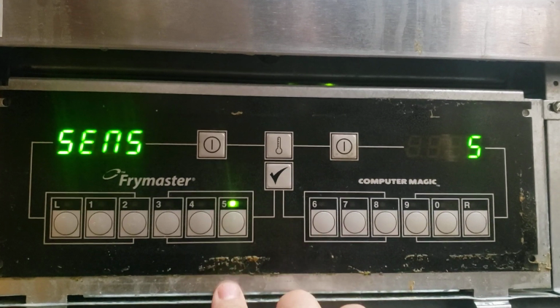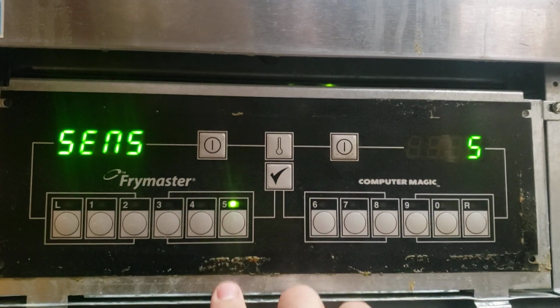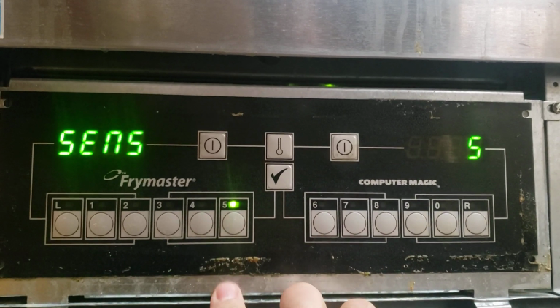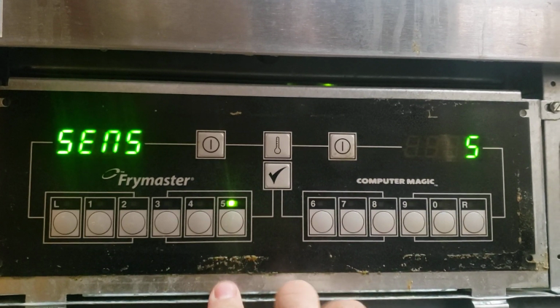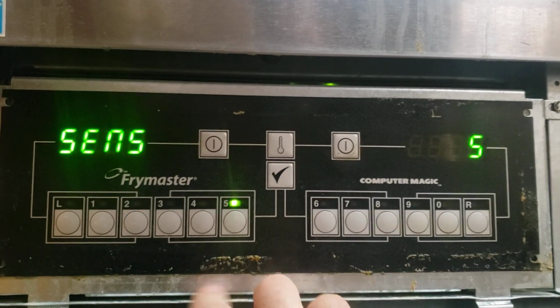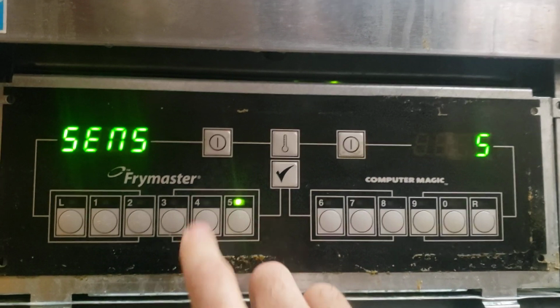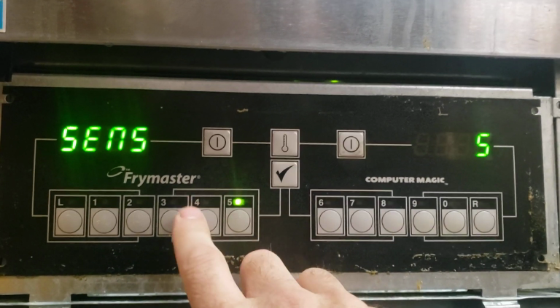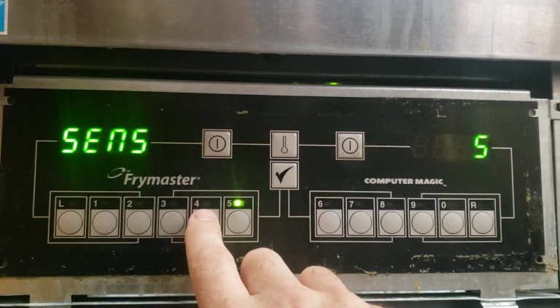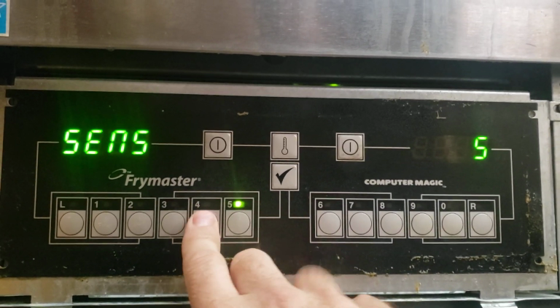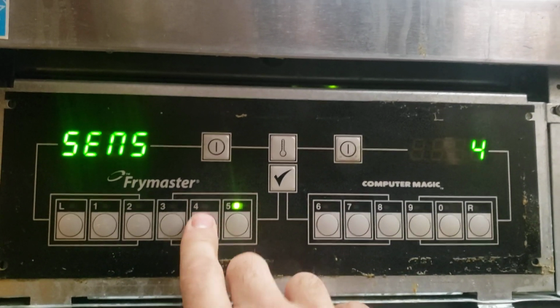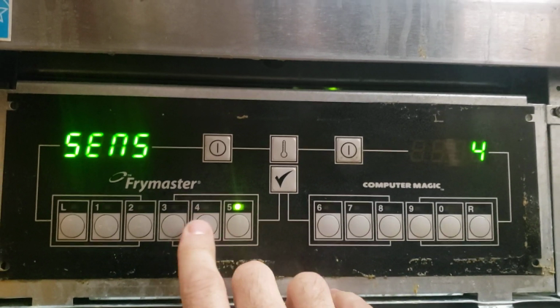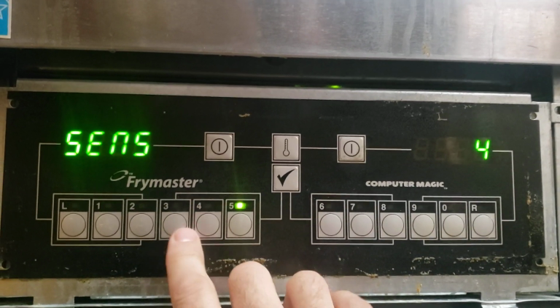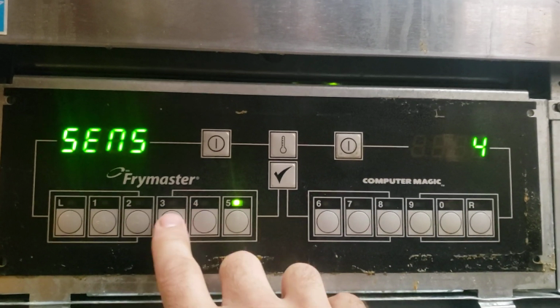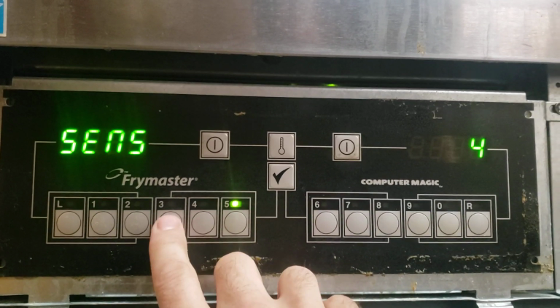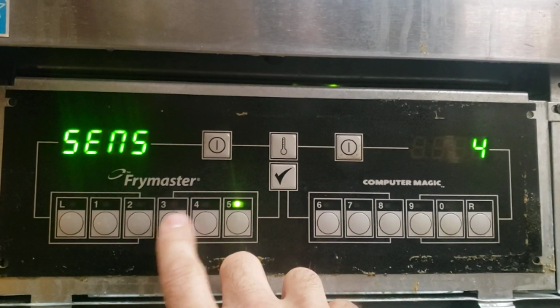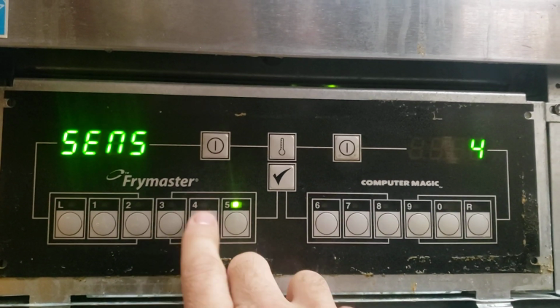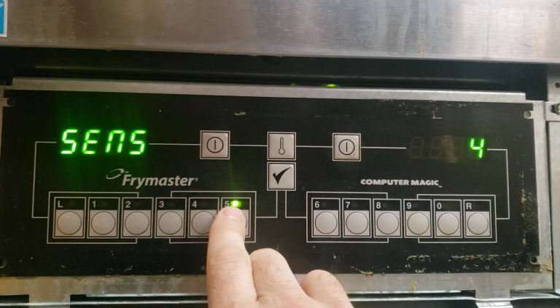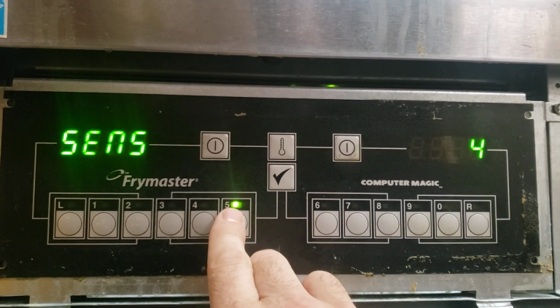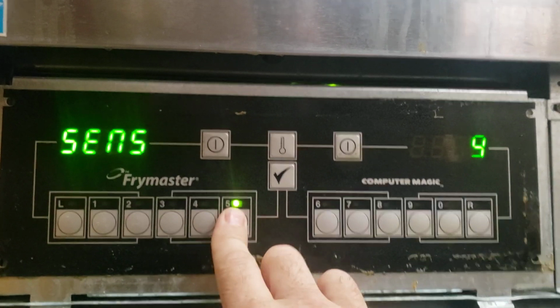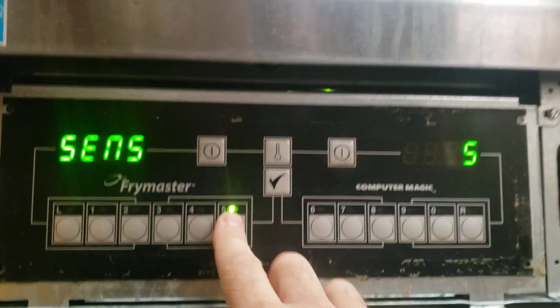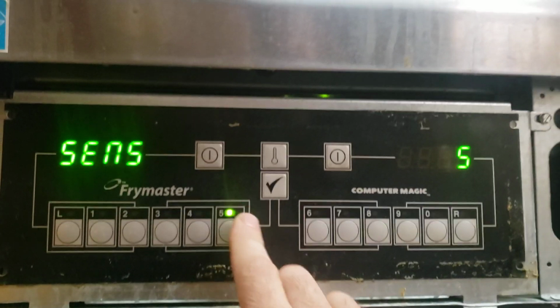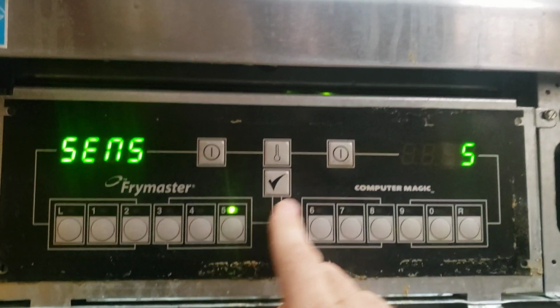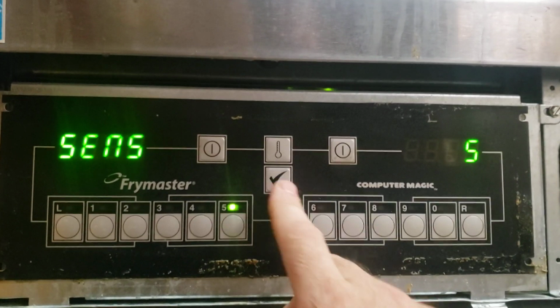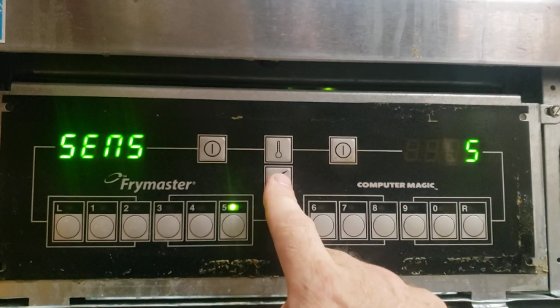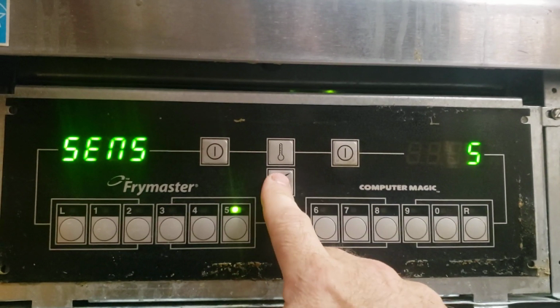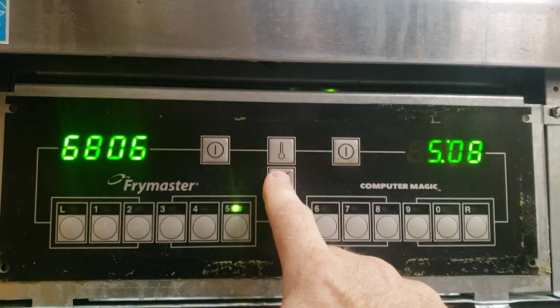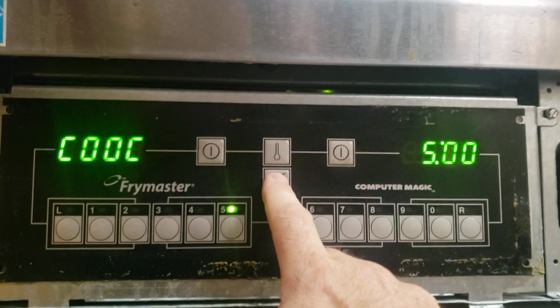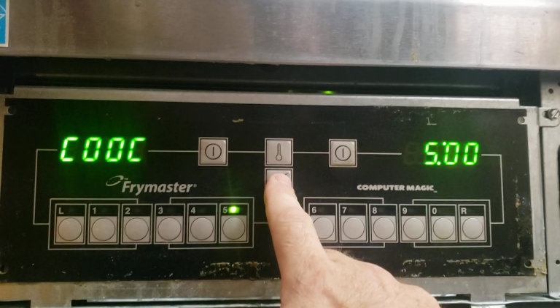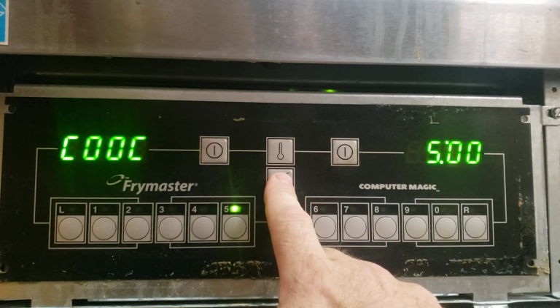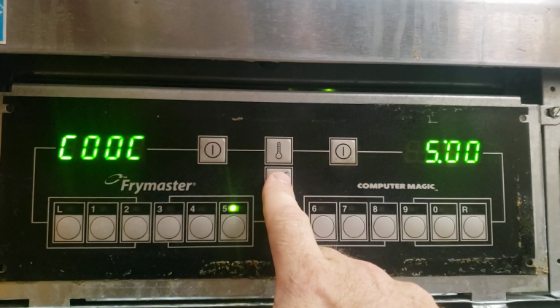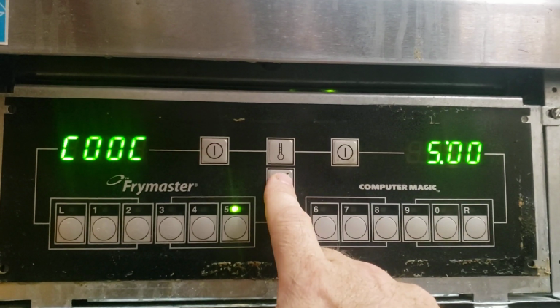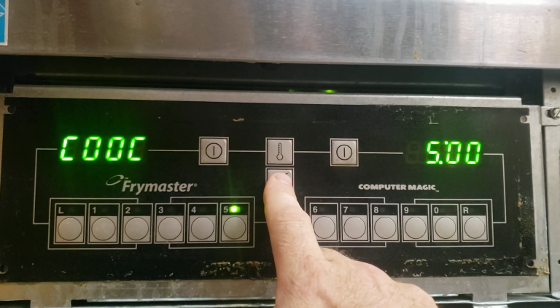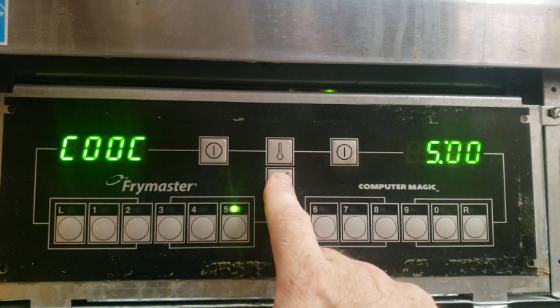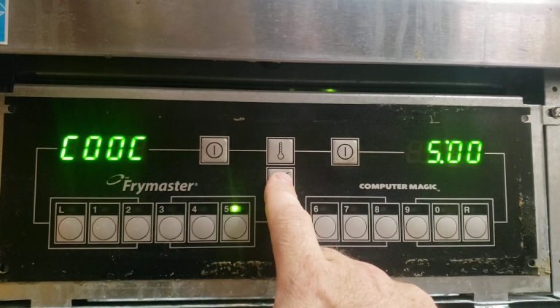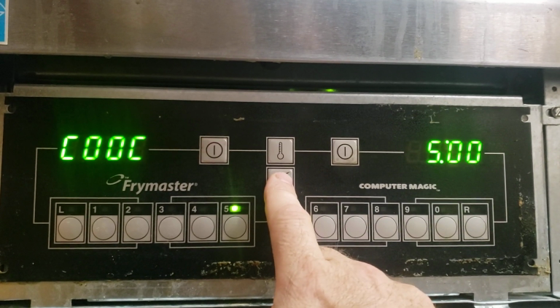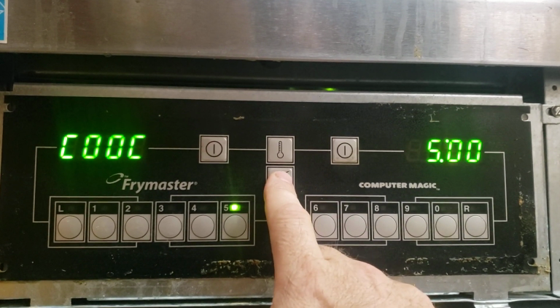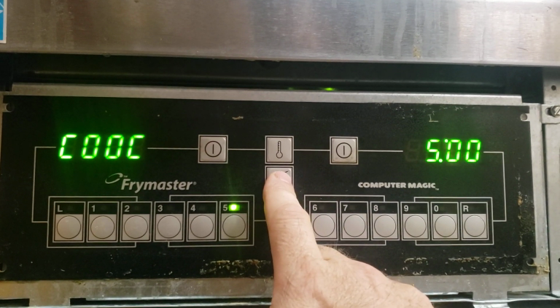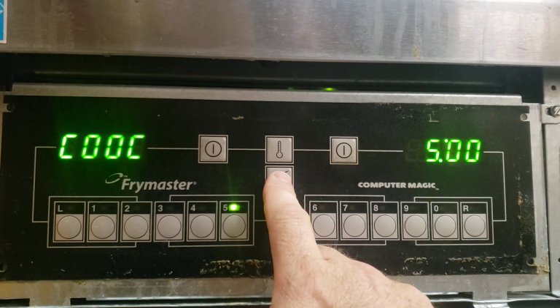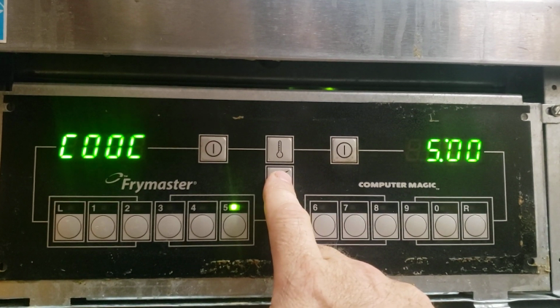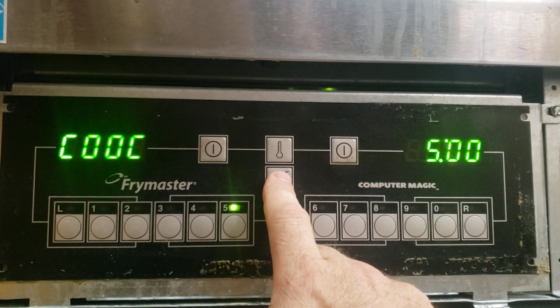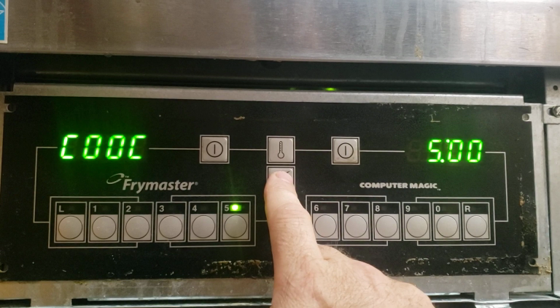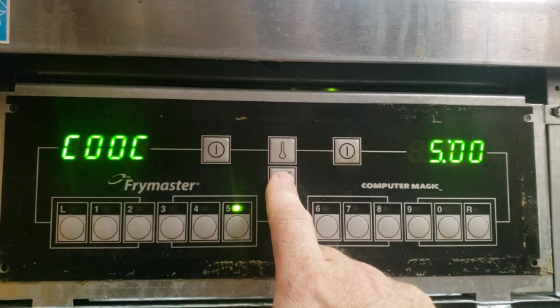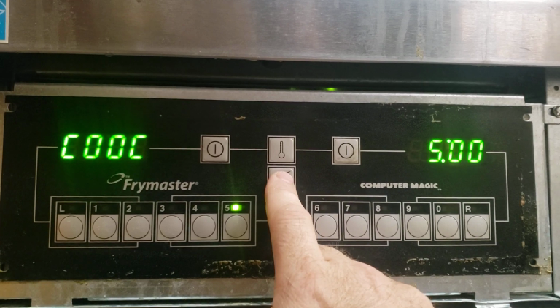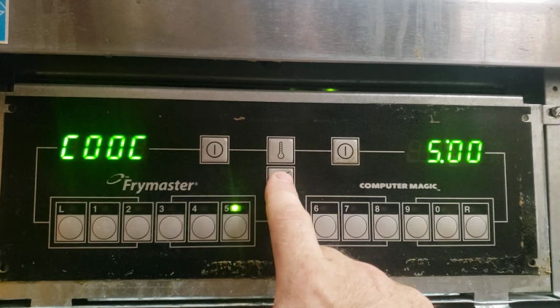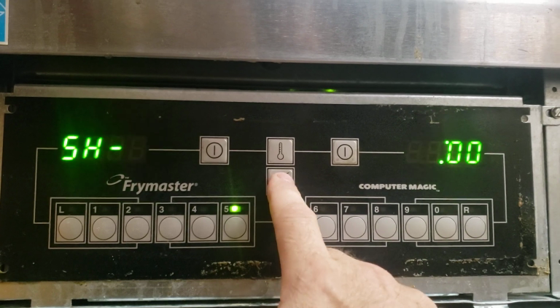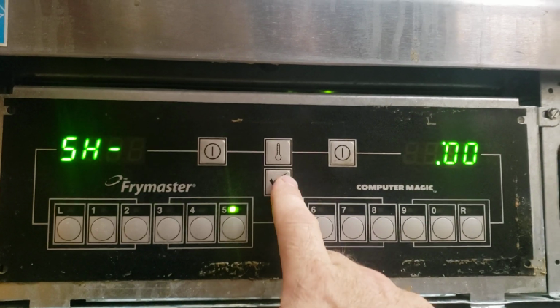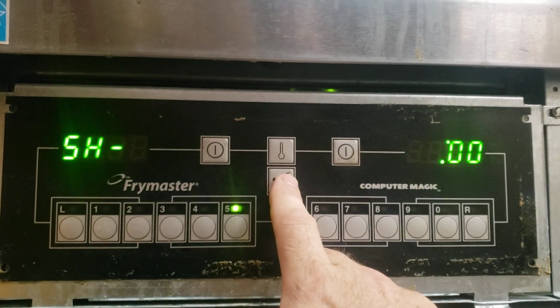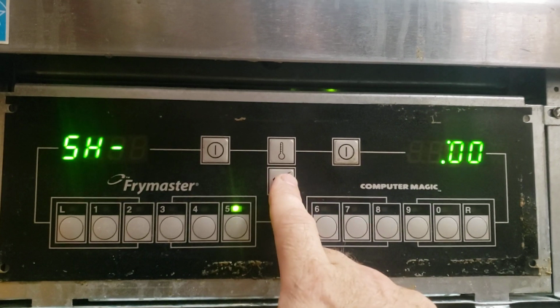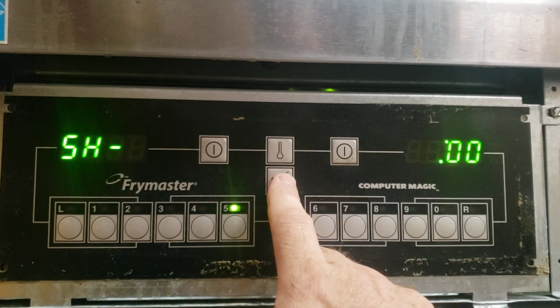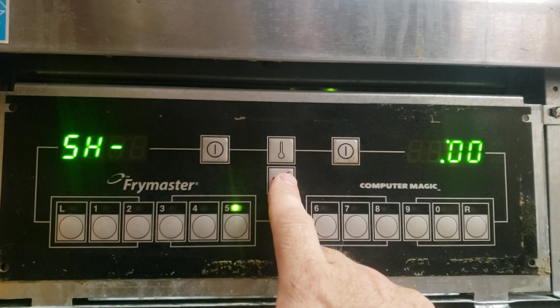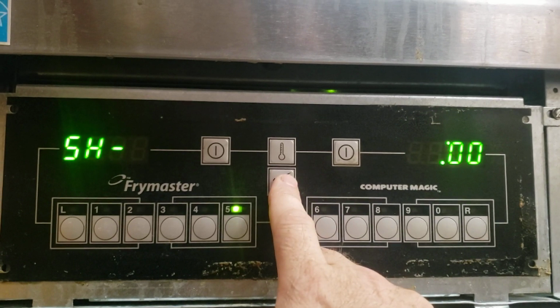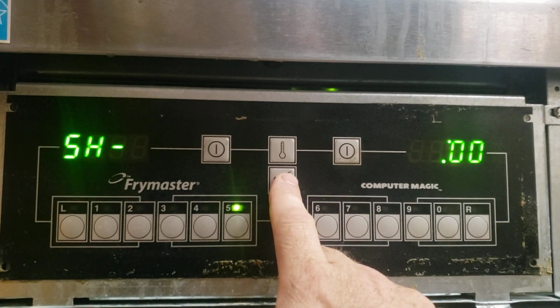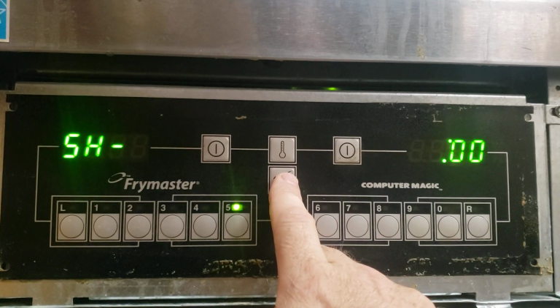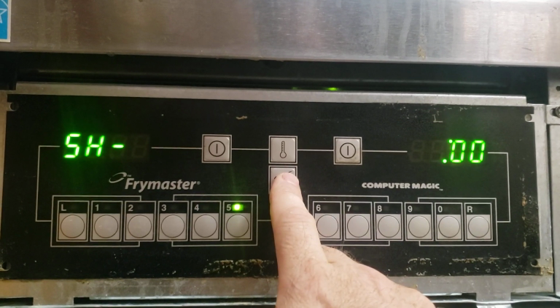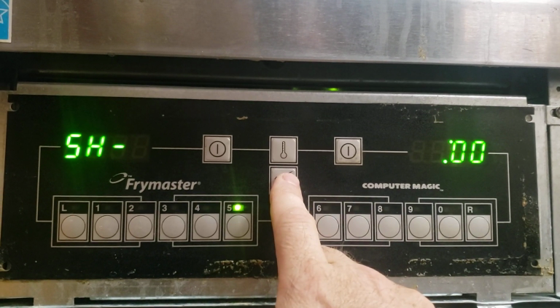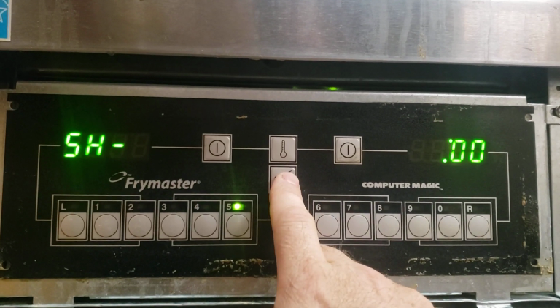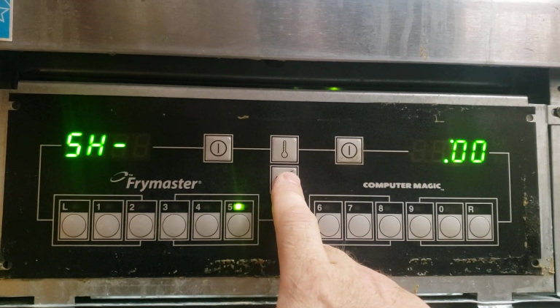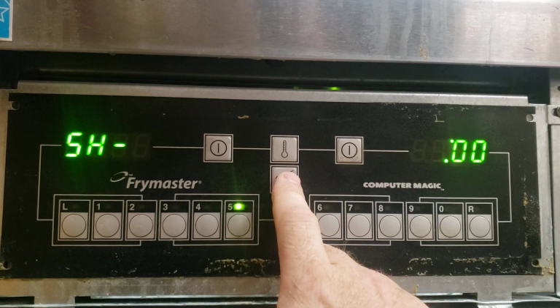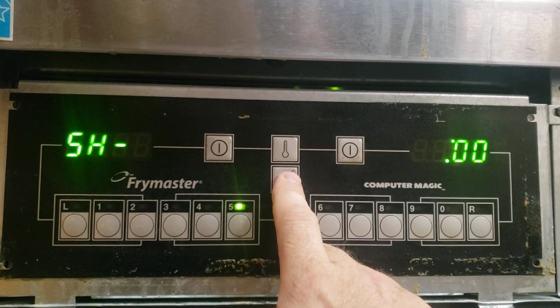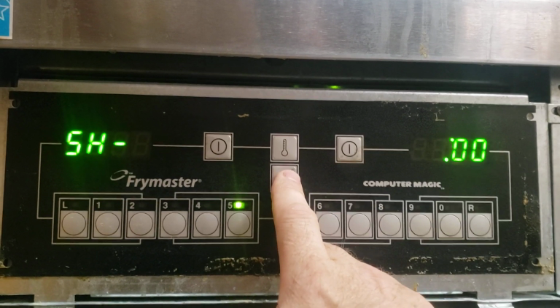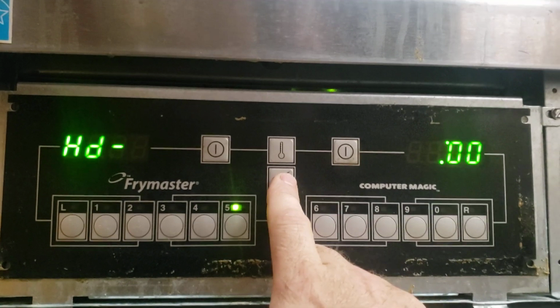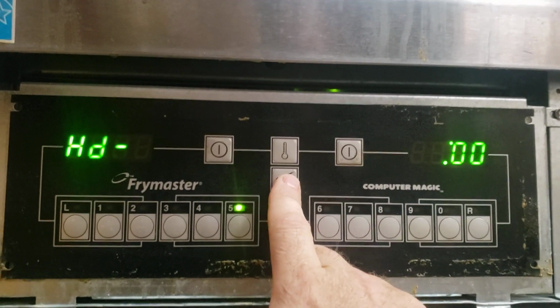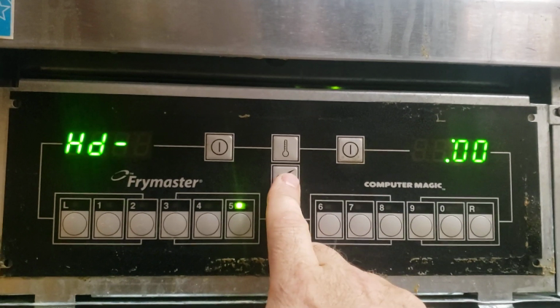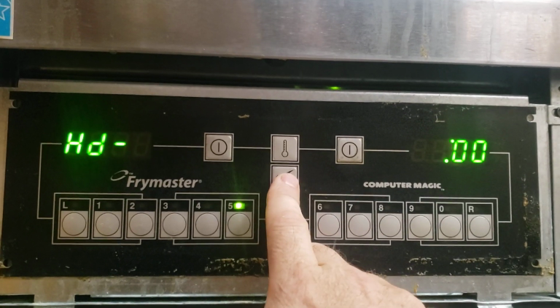There's a sensitivity. We want that at 5. I don't know what that is. You have to look at the manual.